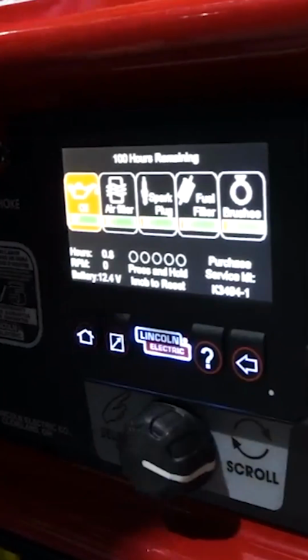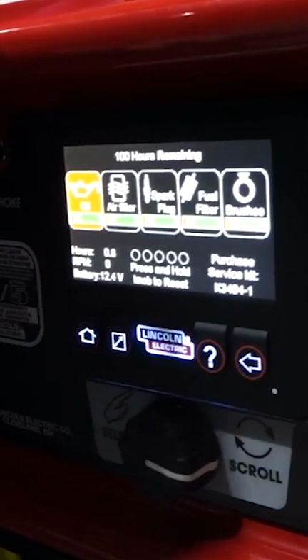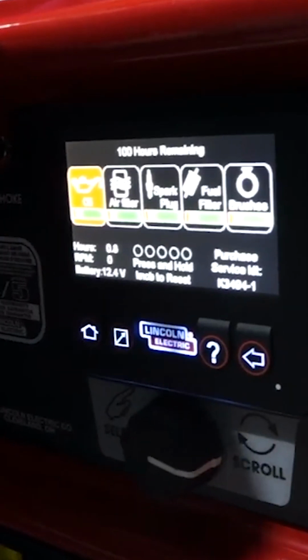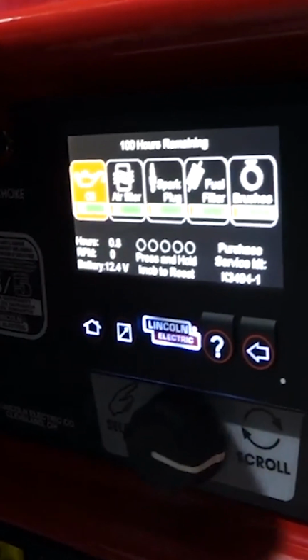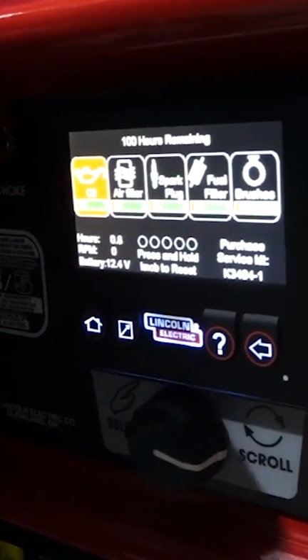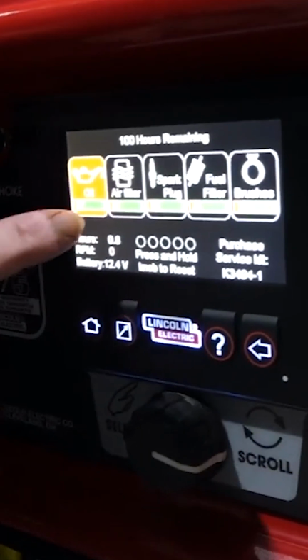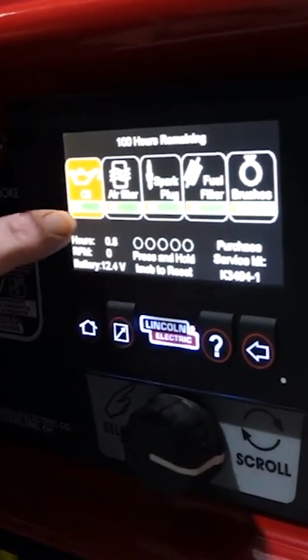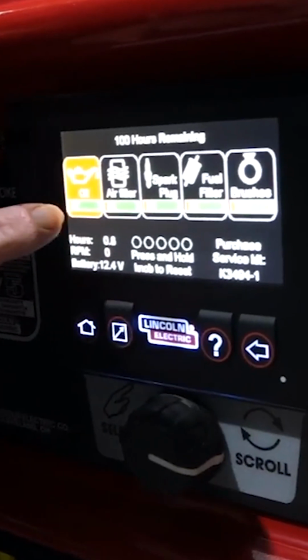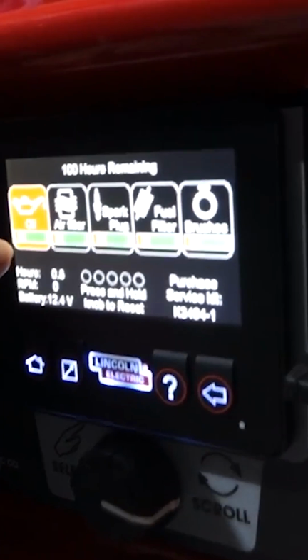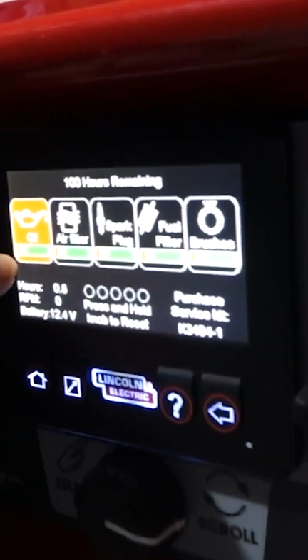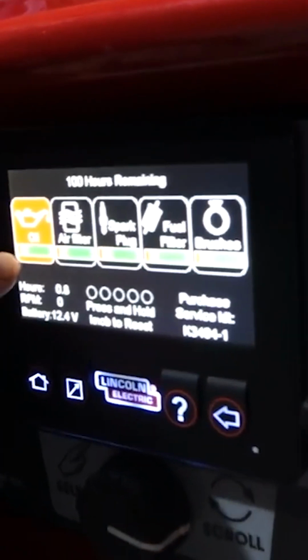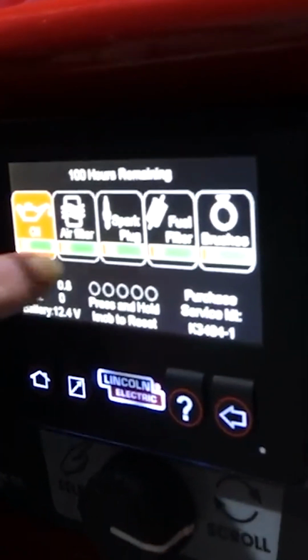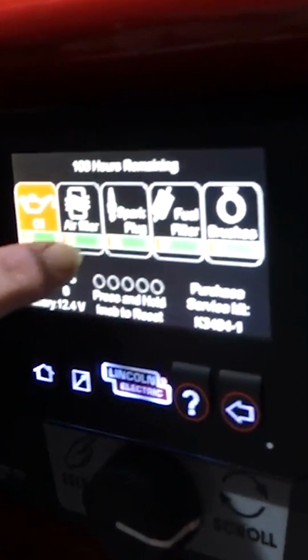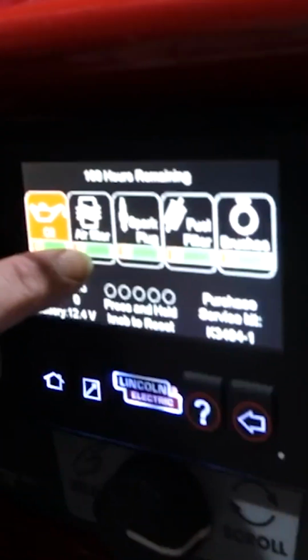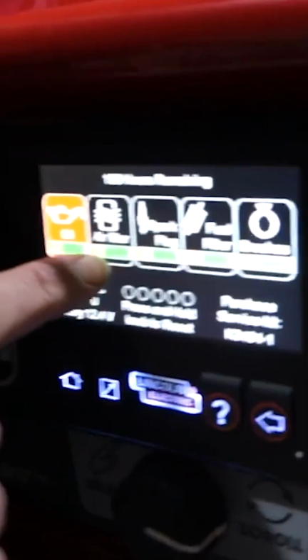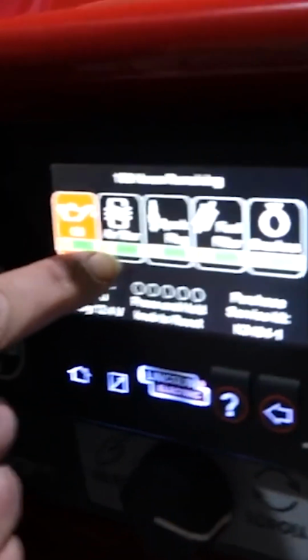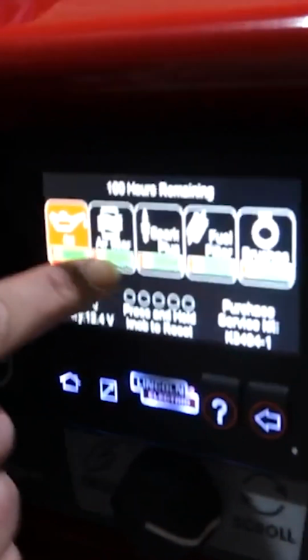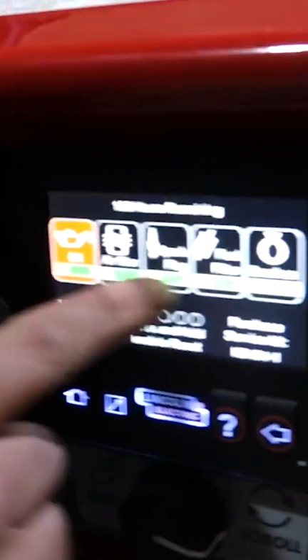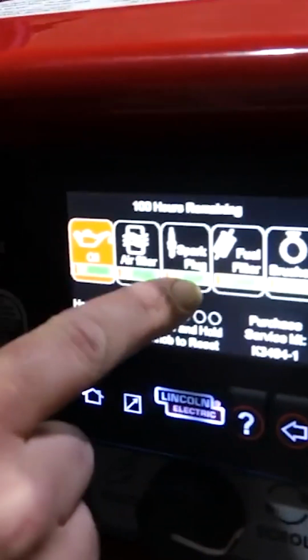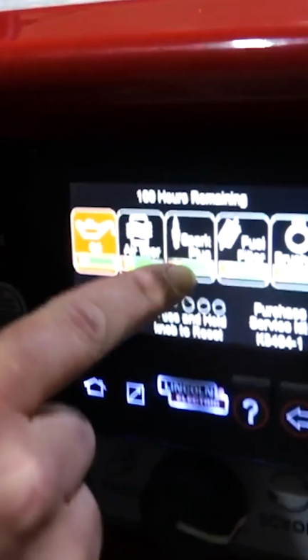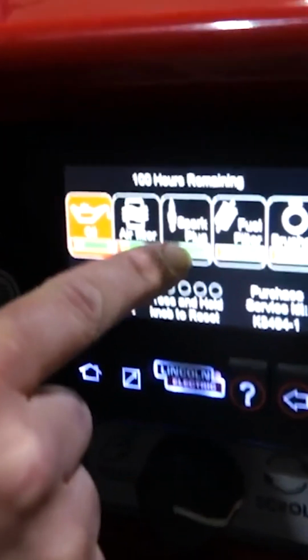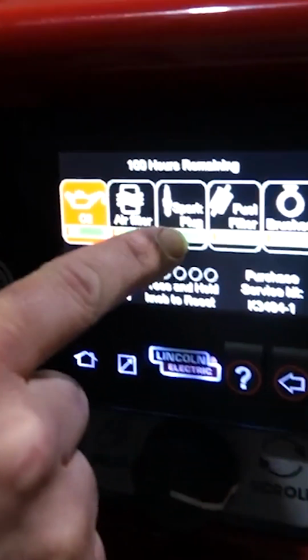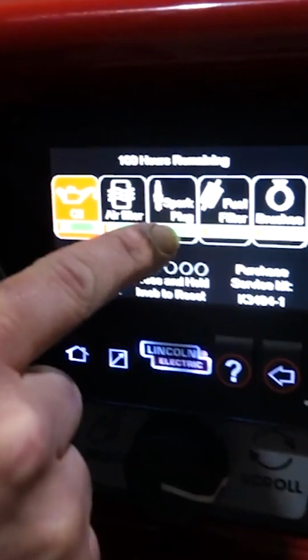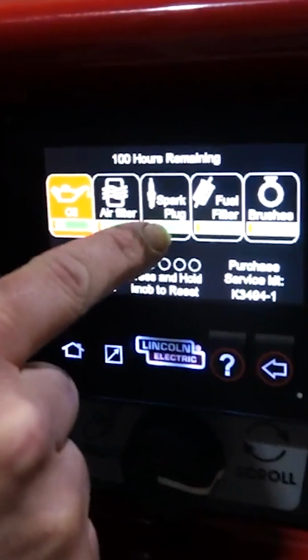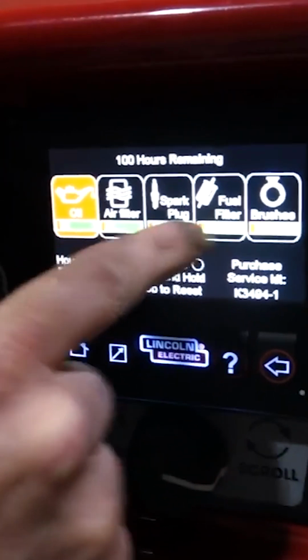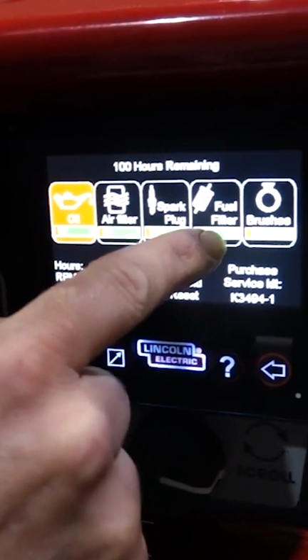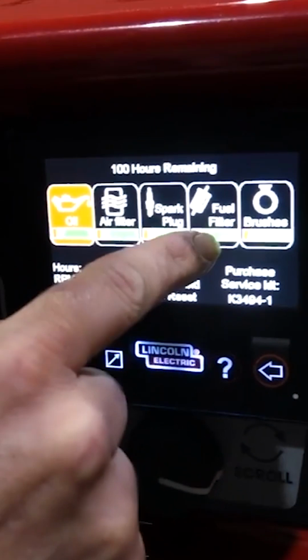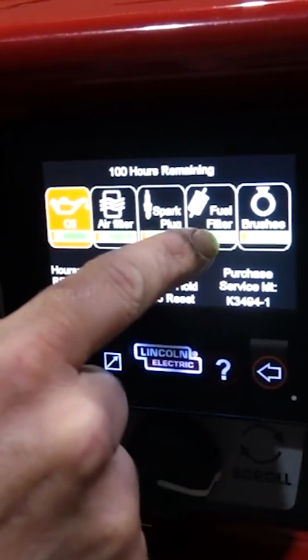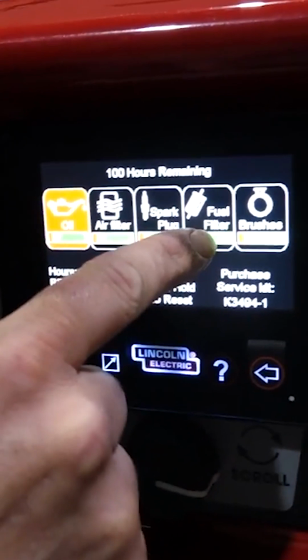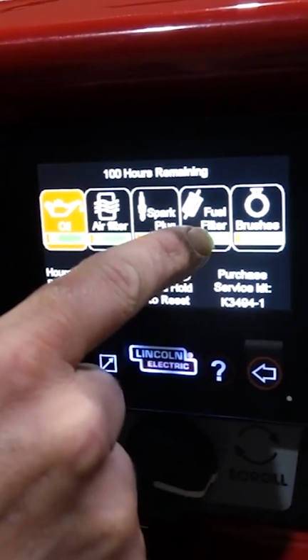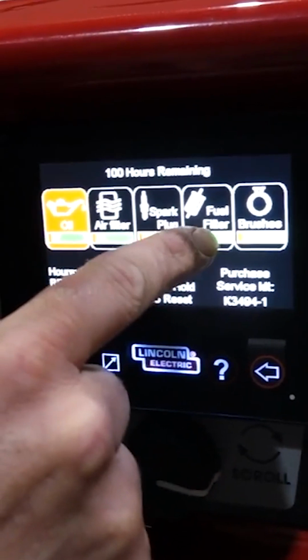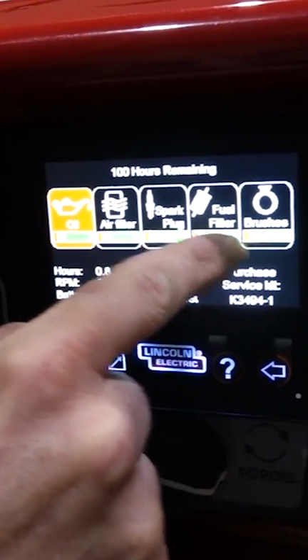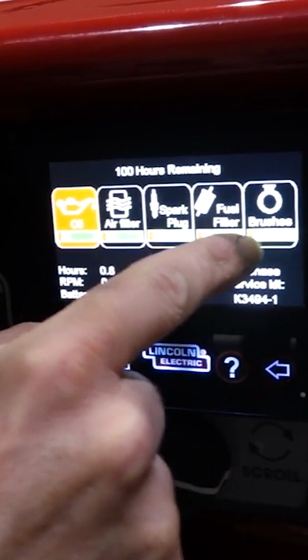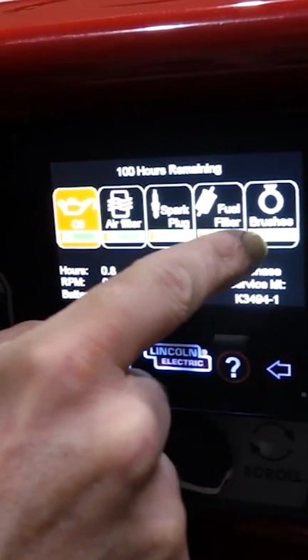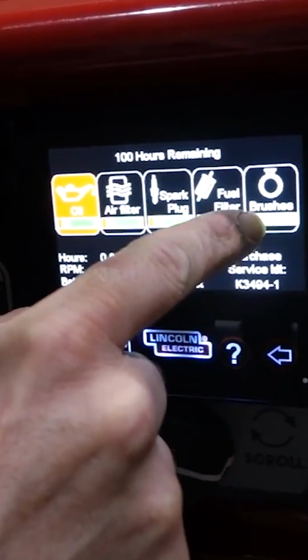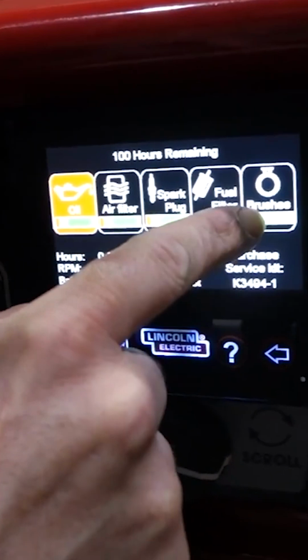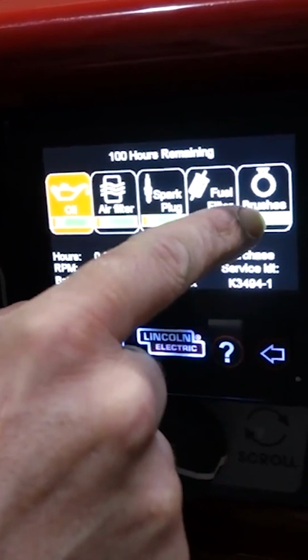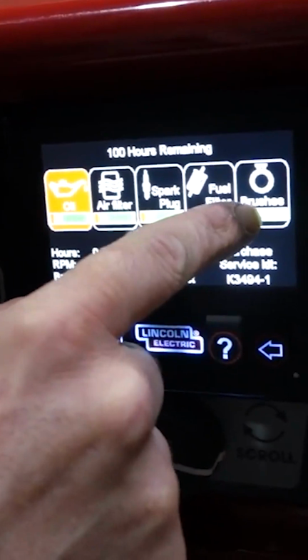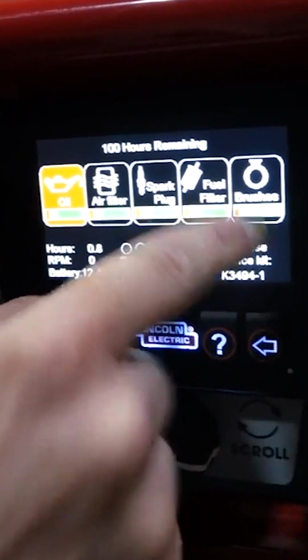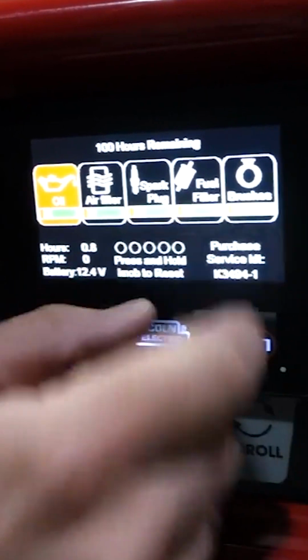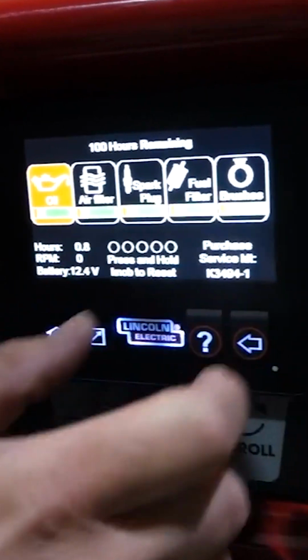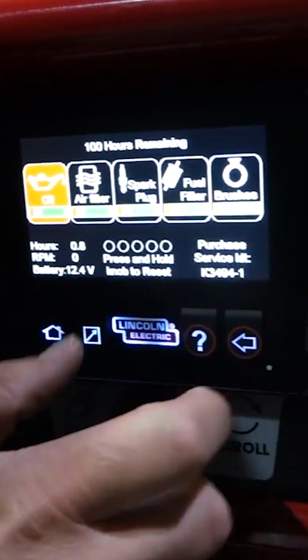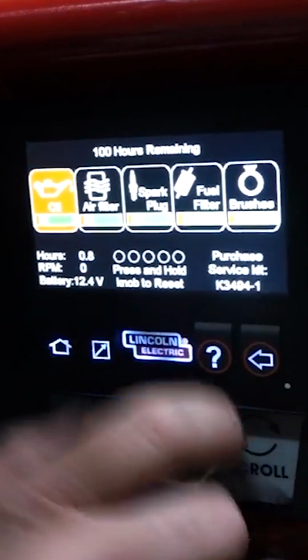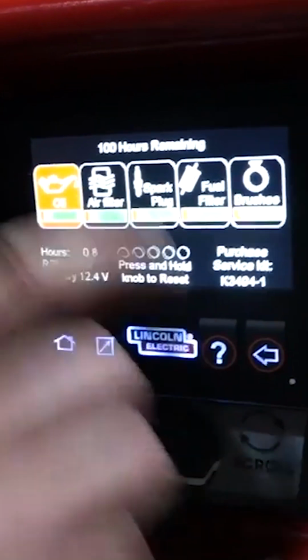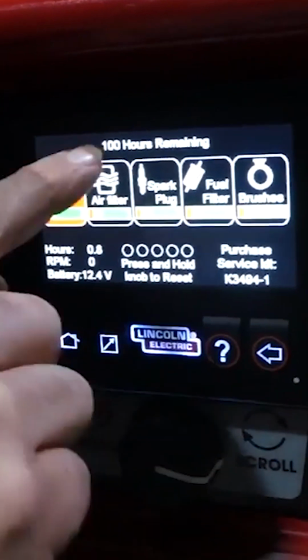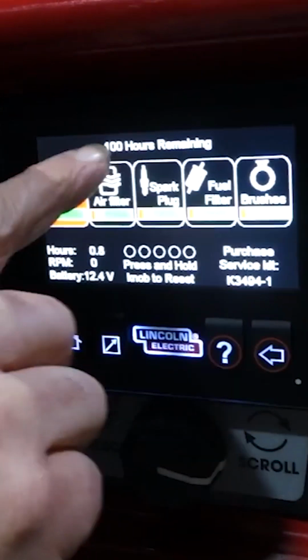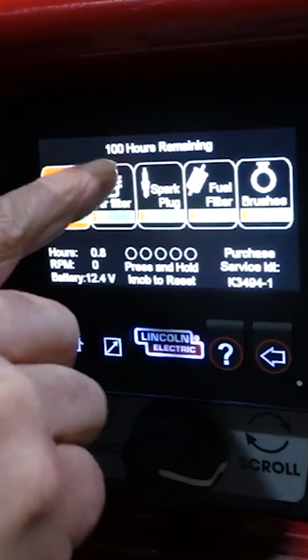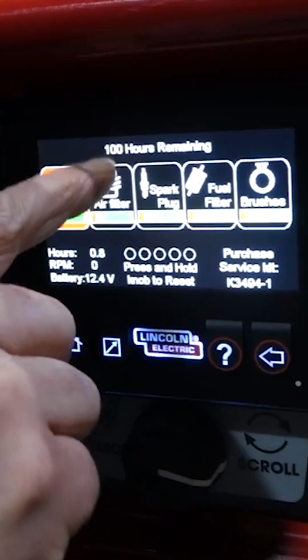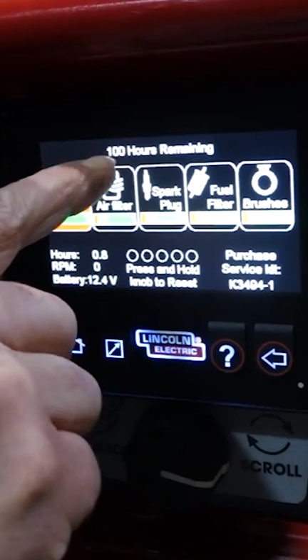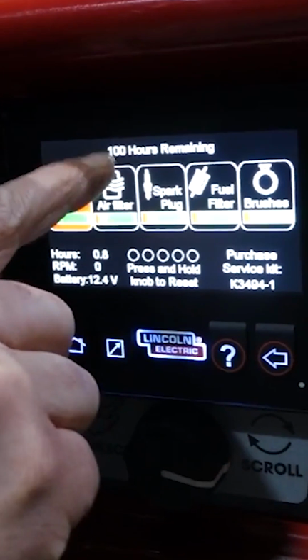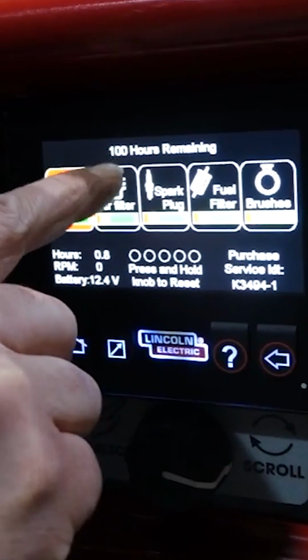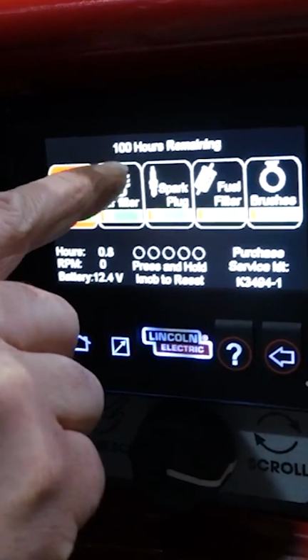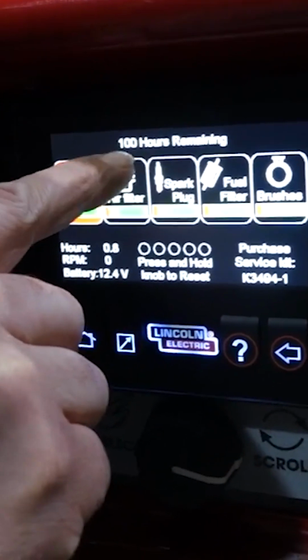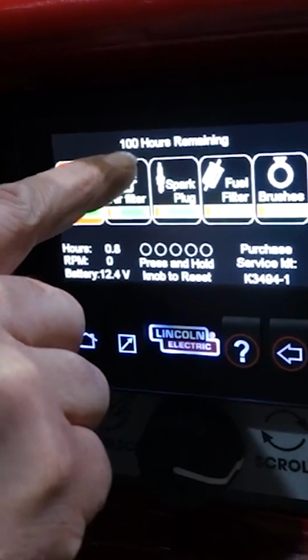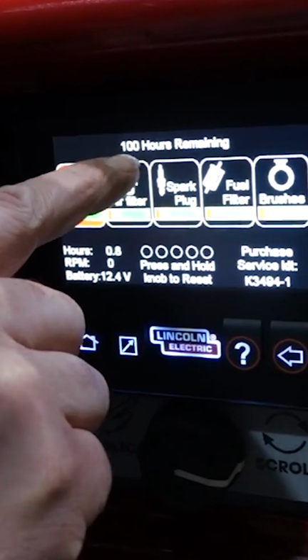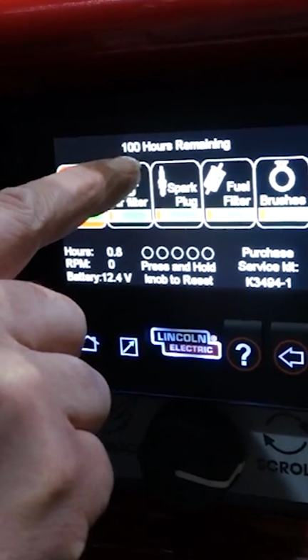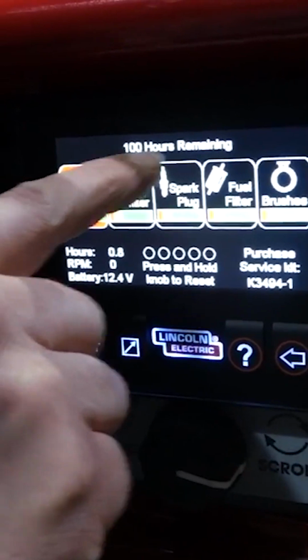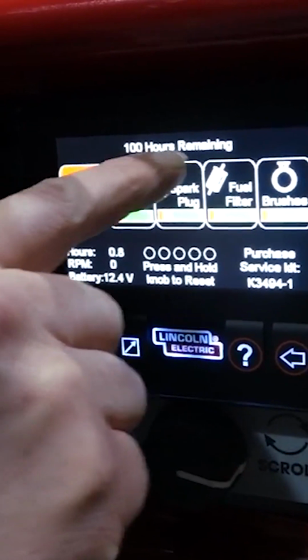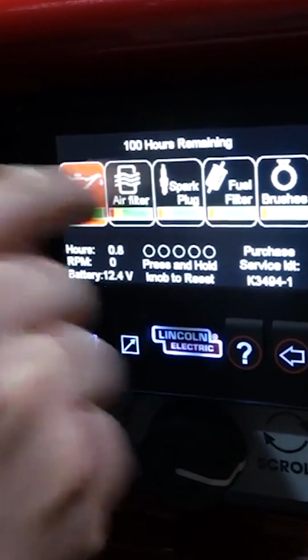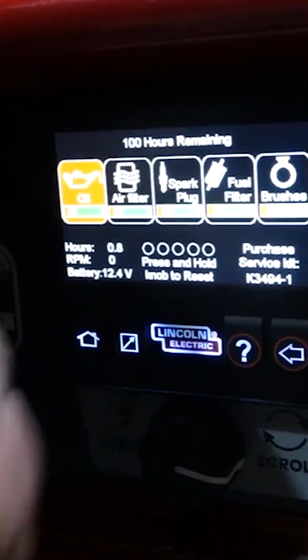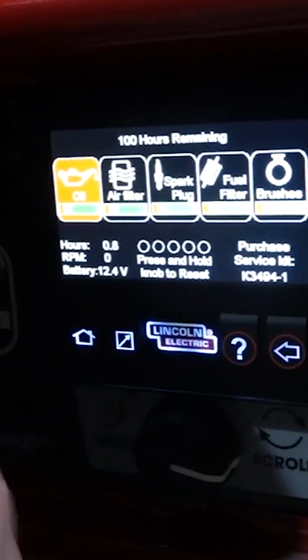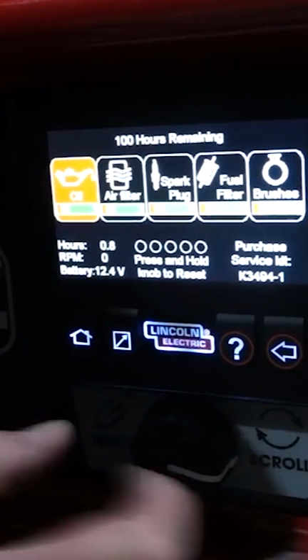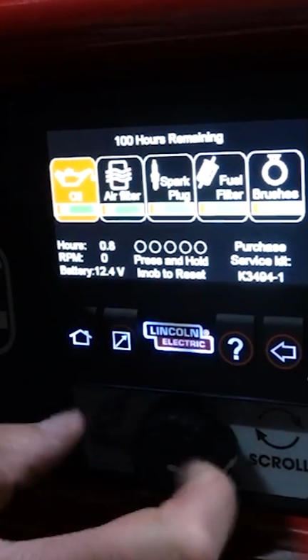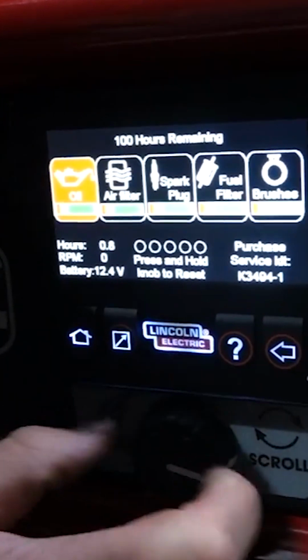It gives you an oil life indicator, air filter life, spark plug life, fuel filter life, and brushes life. And up here at the top you can see 100 hours remaining.